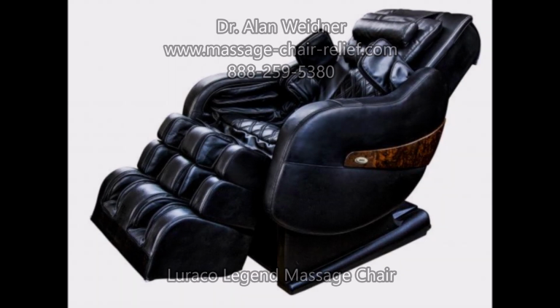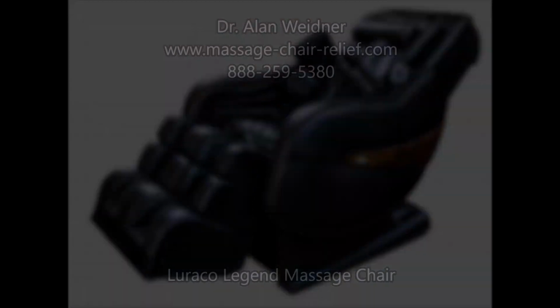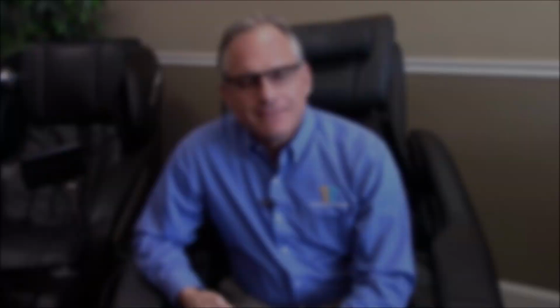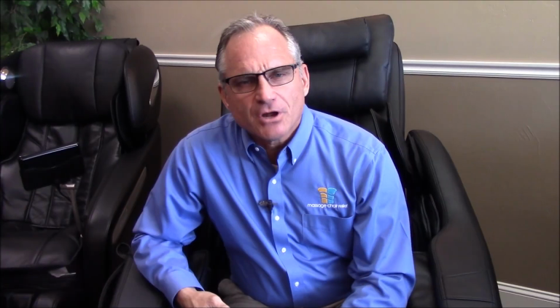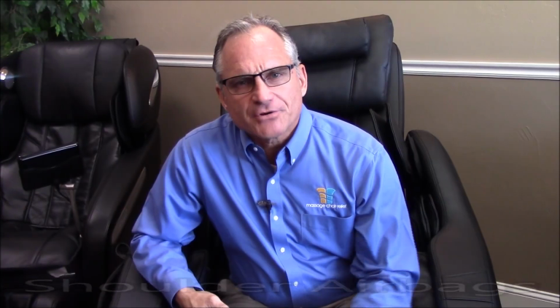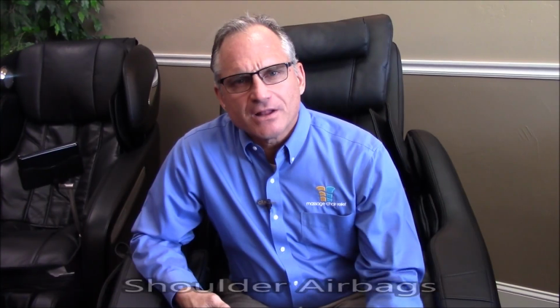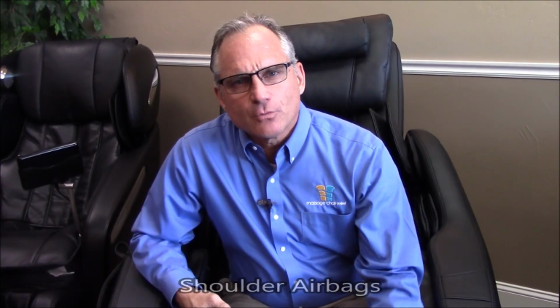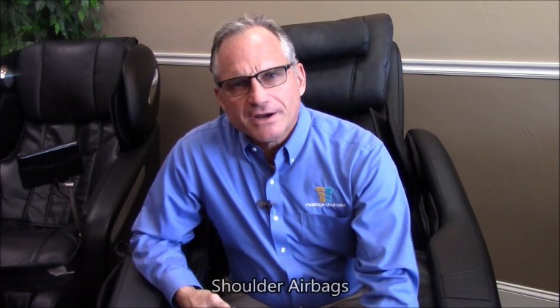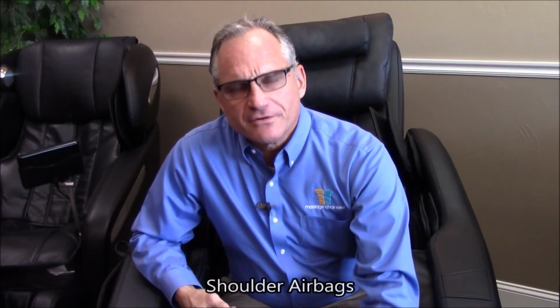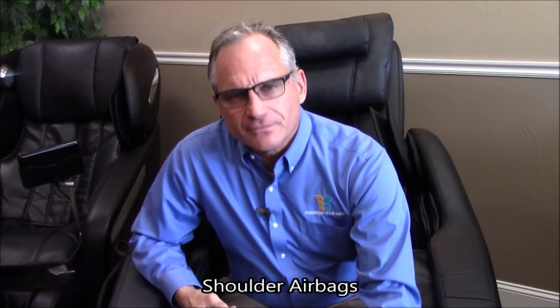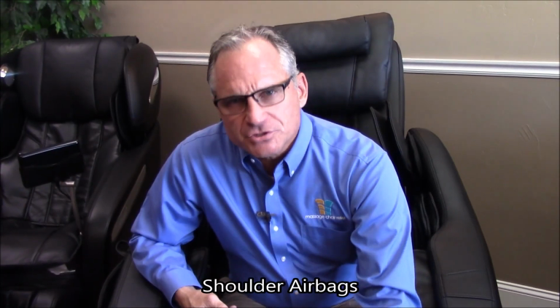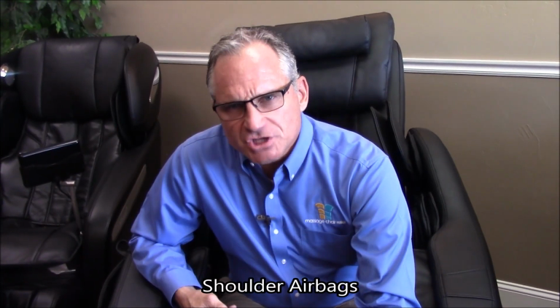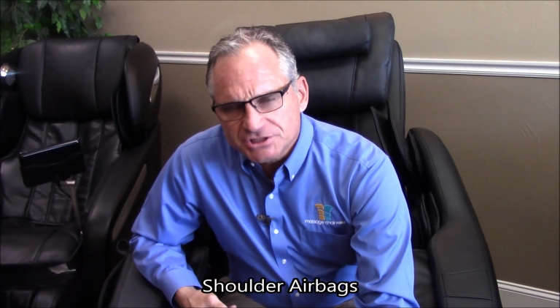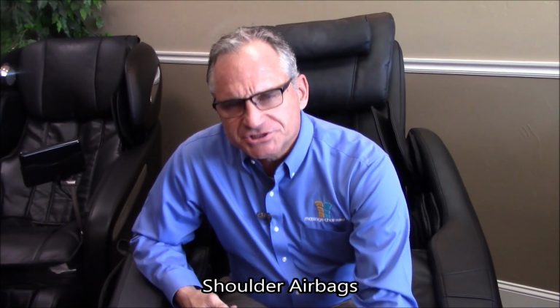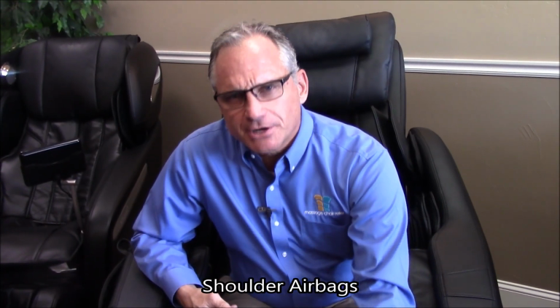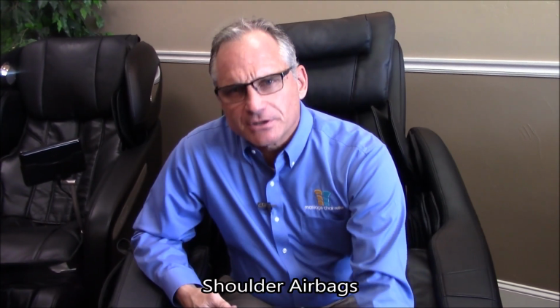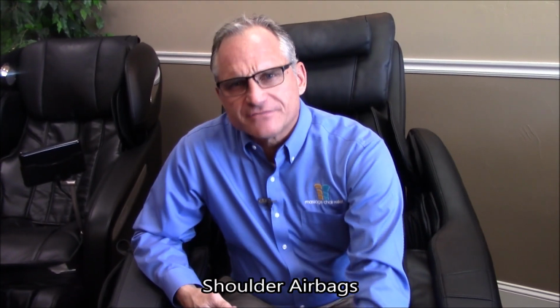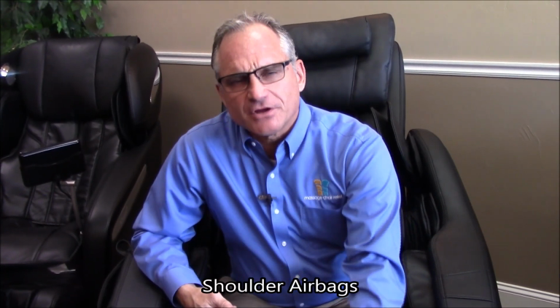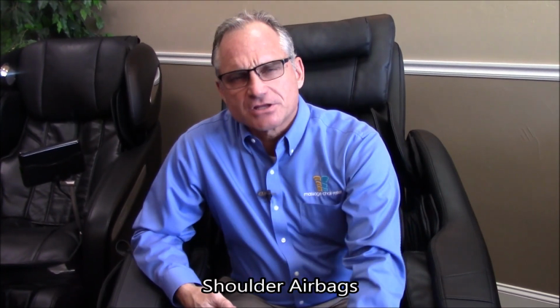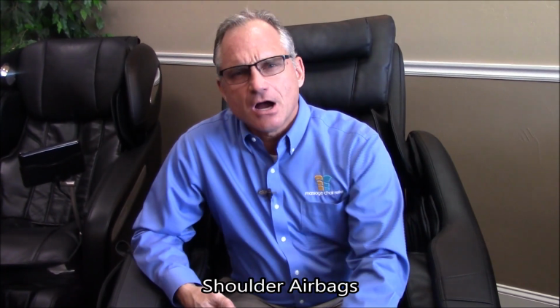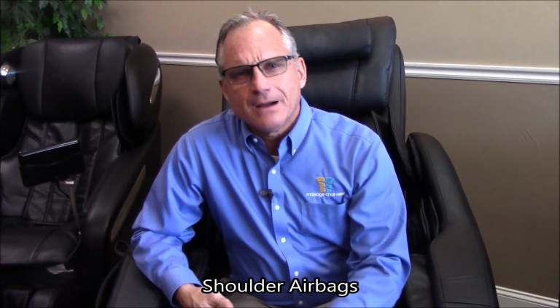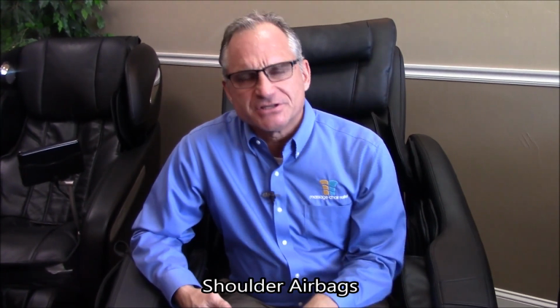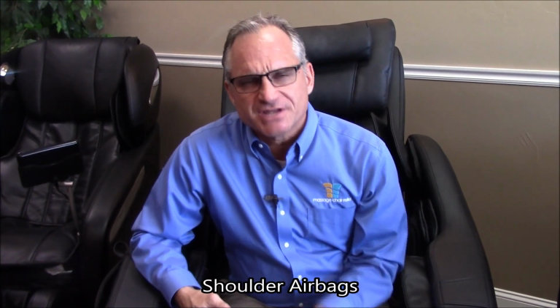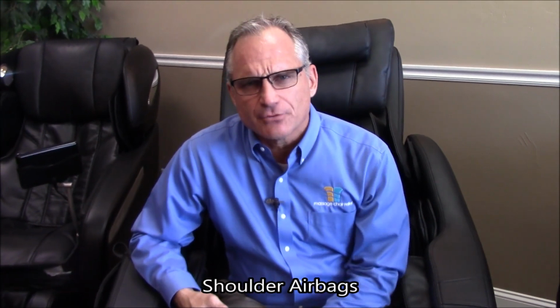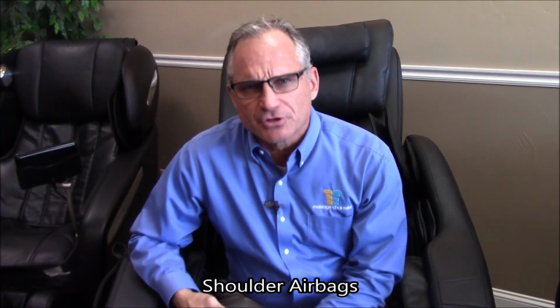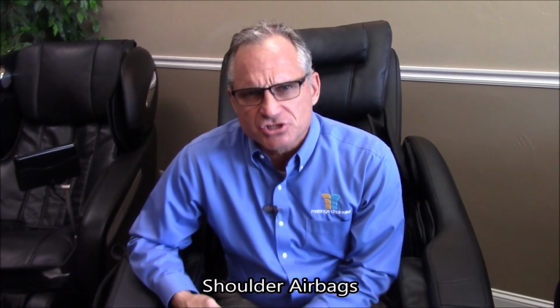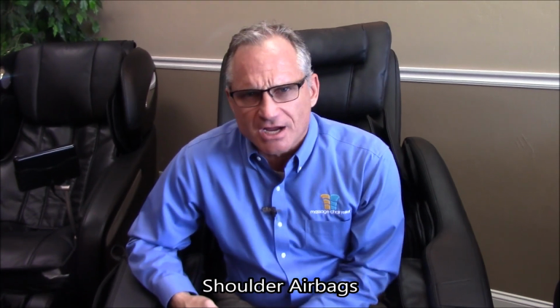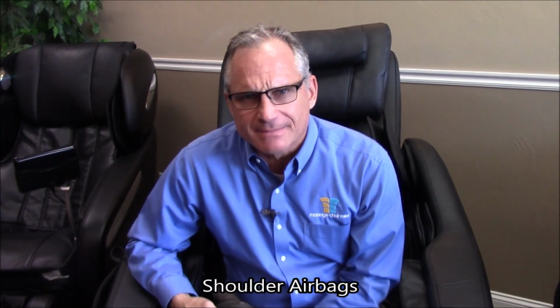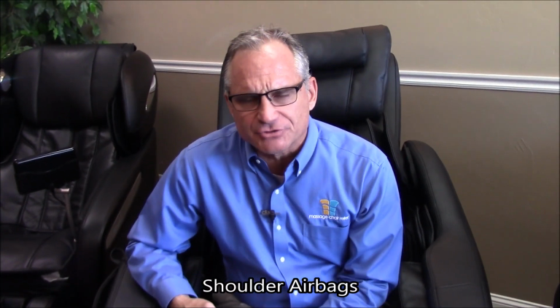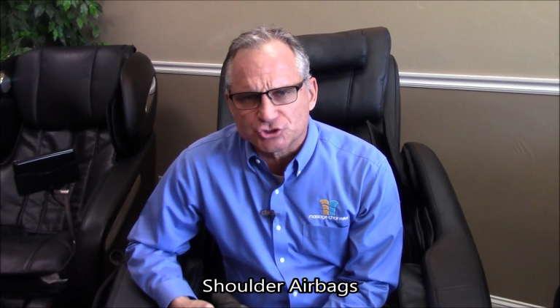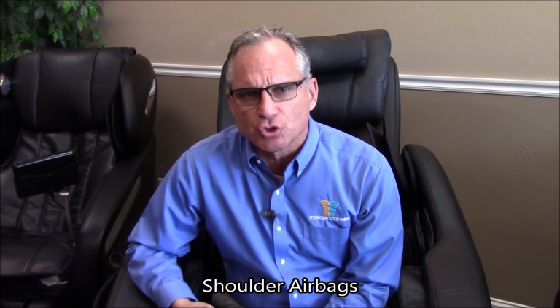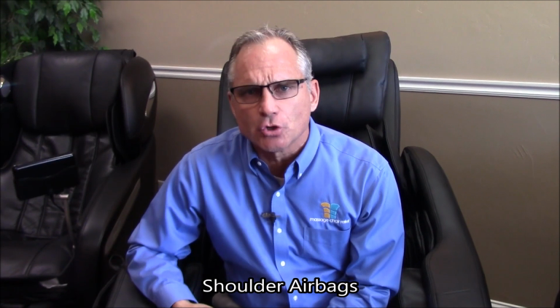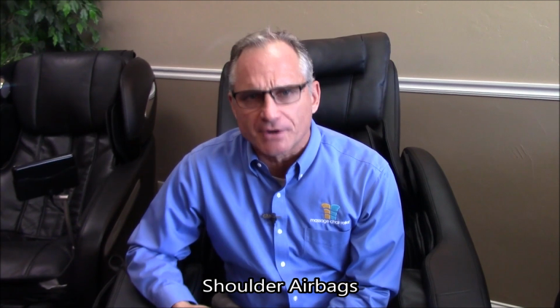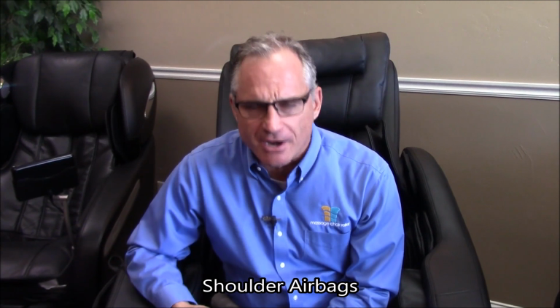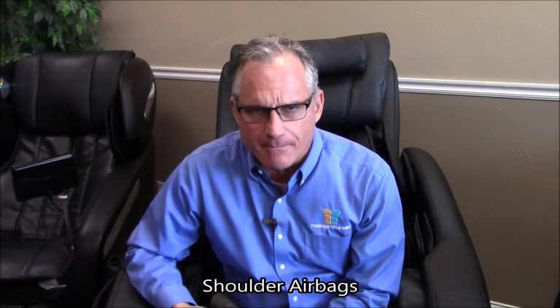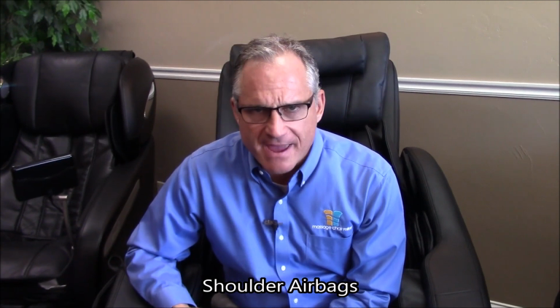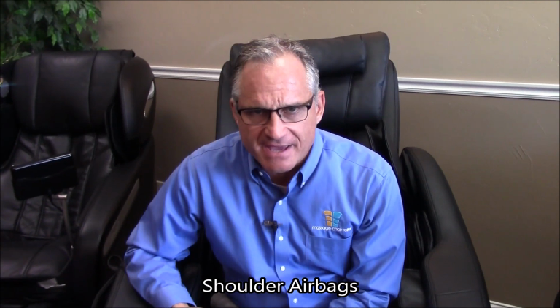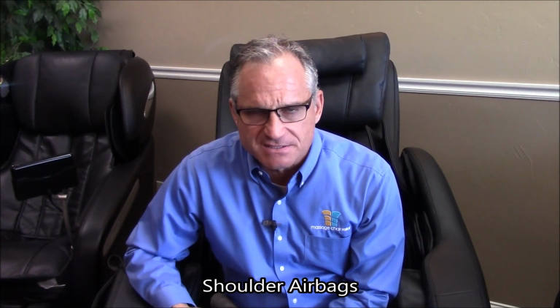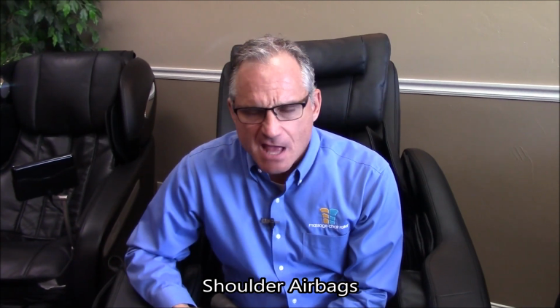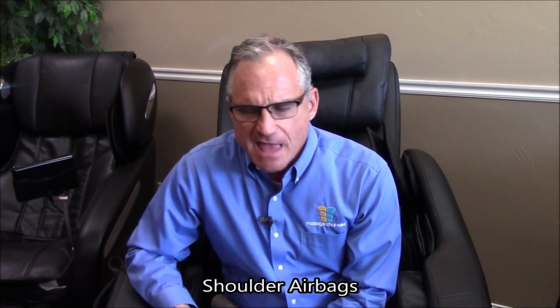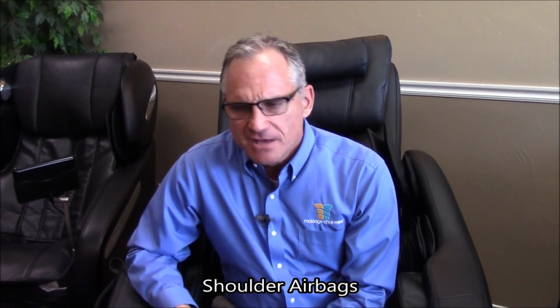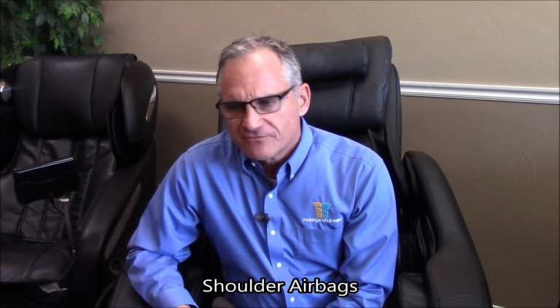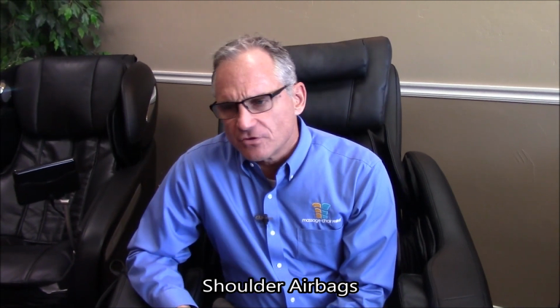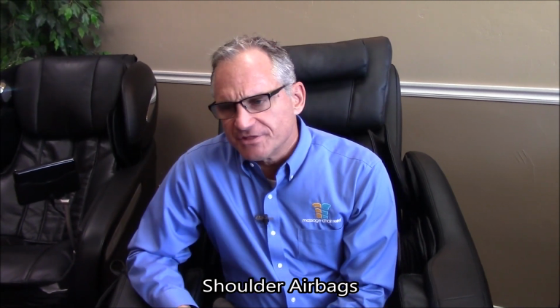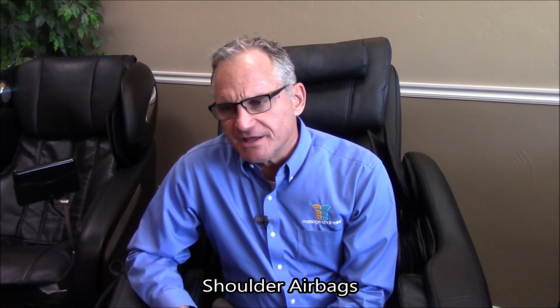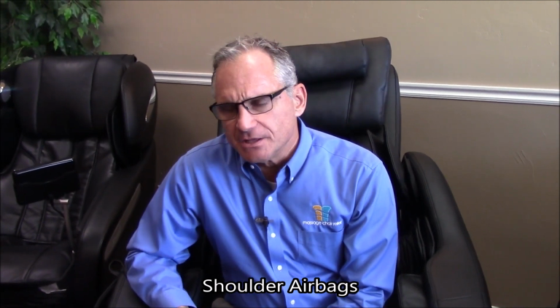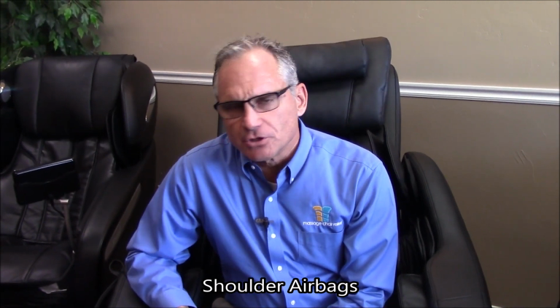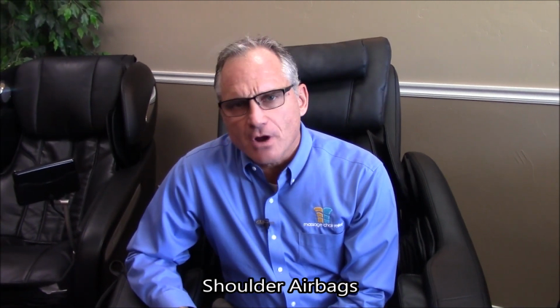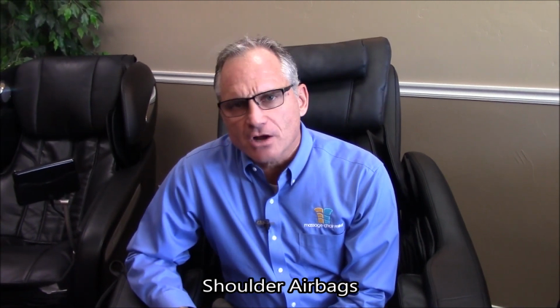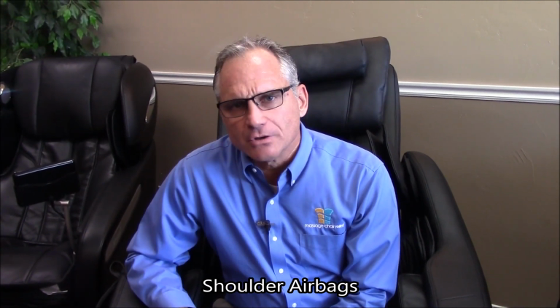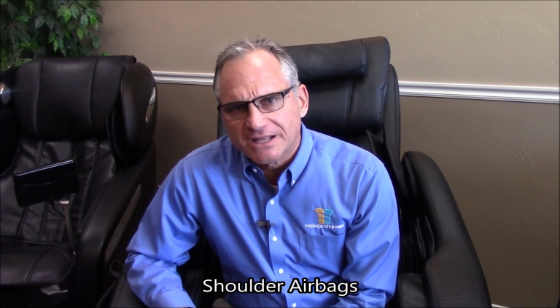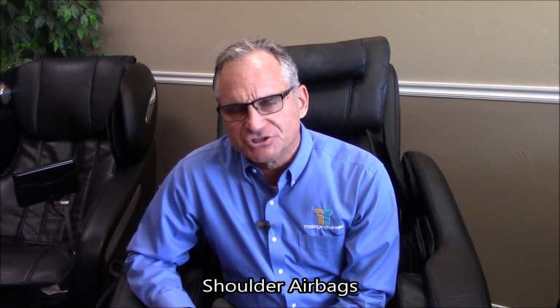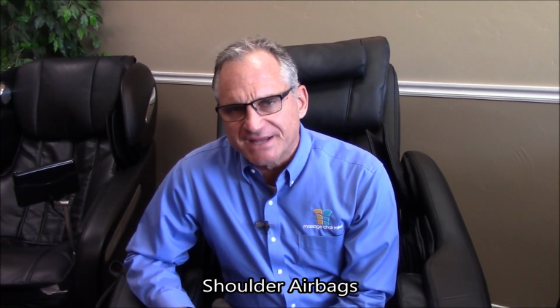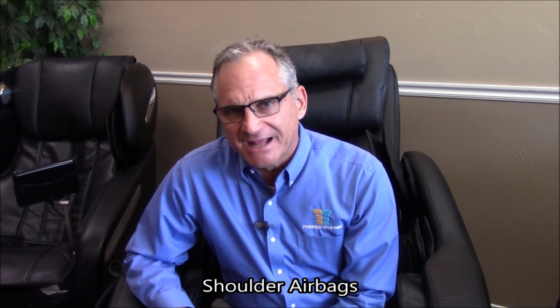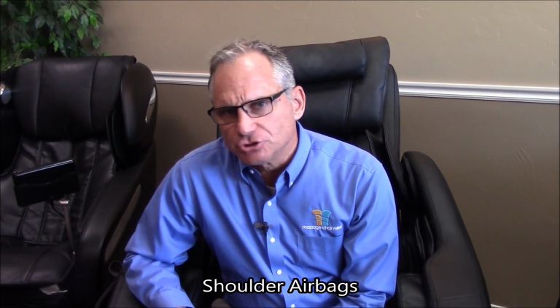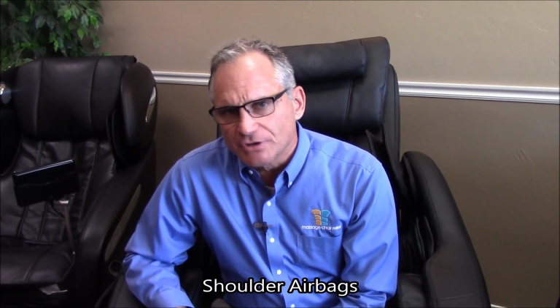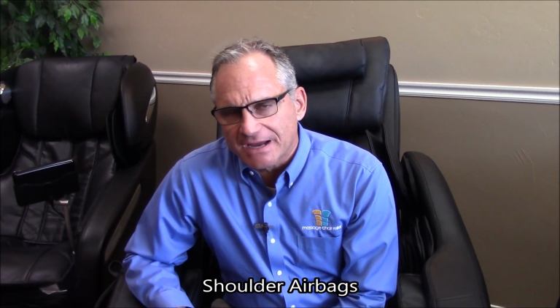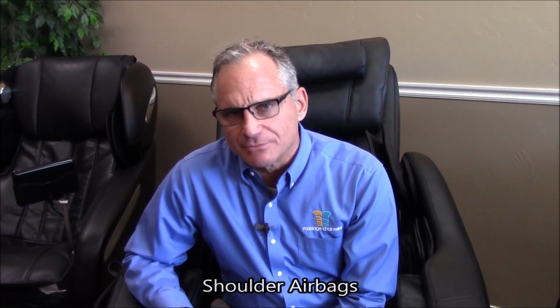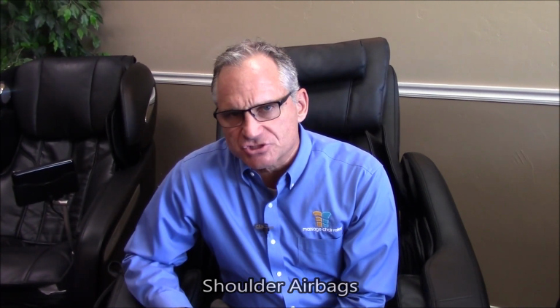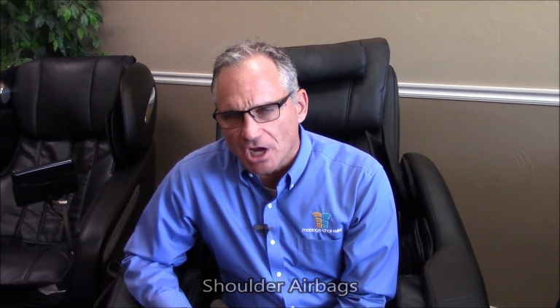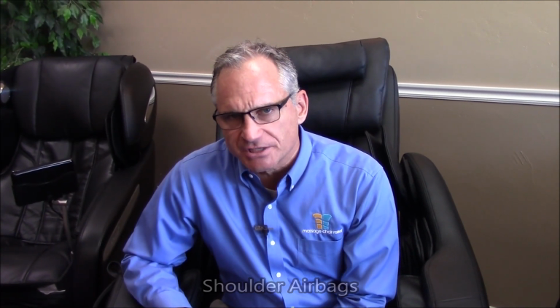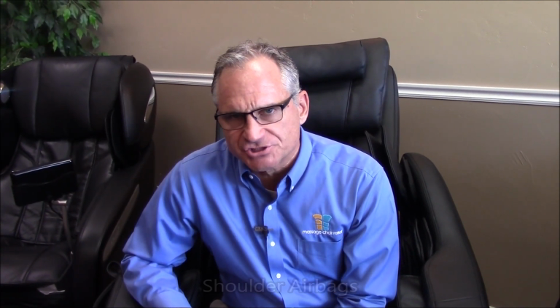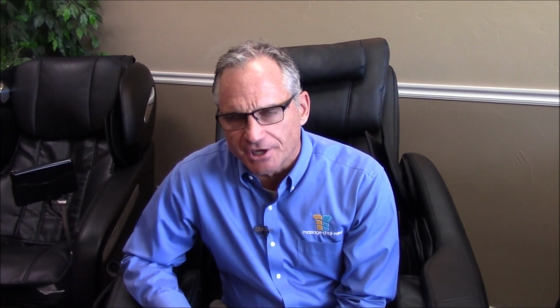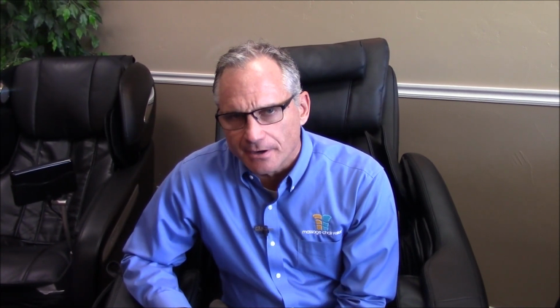Hi, I'm Dr. Alan Weidner from MassageChairRelief.com, and today we're going to talk about the shoulder airbags for the LaRocco Legend L-Track massage chair.